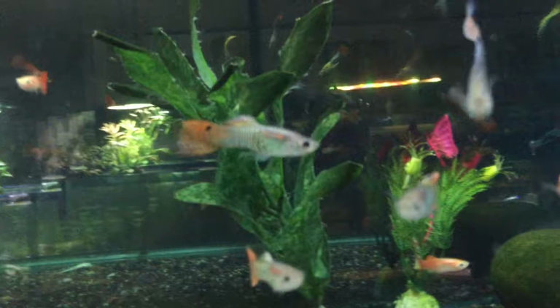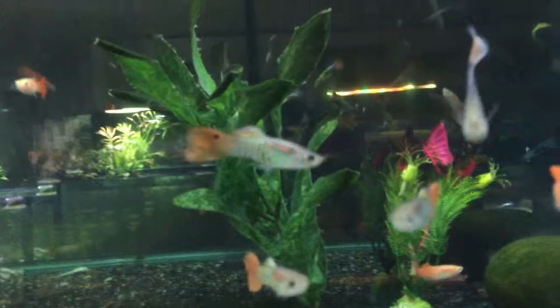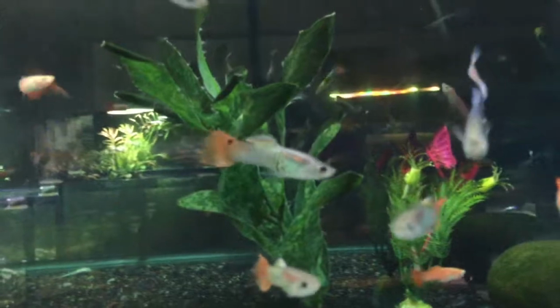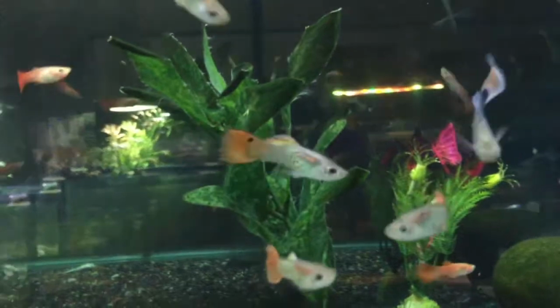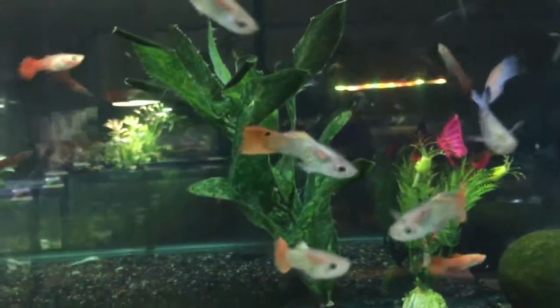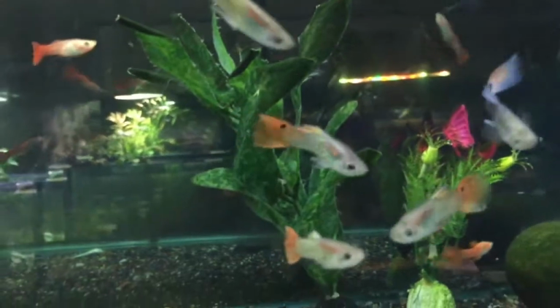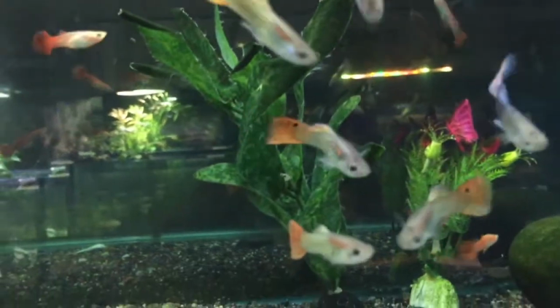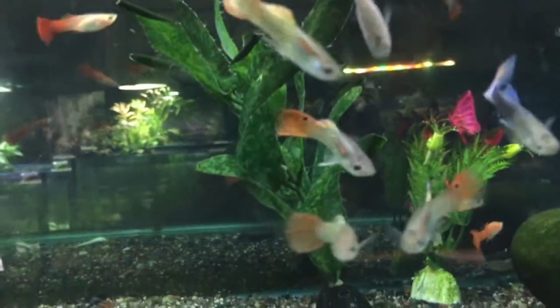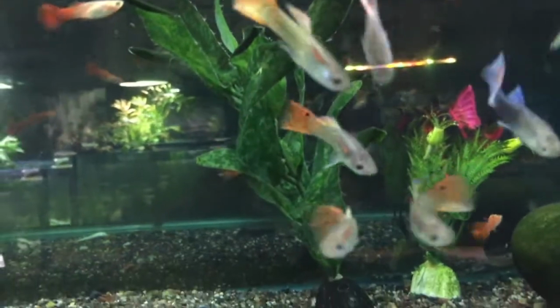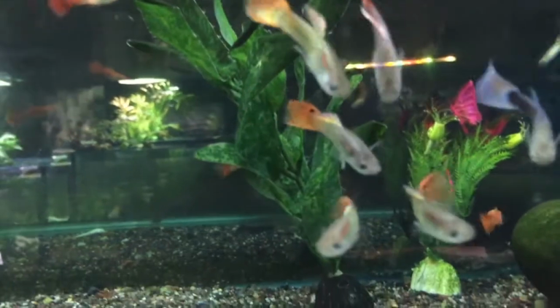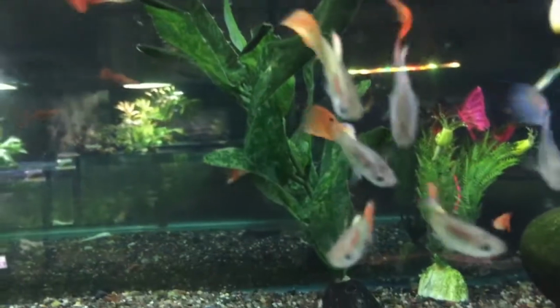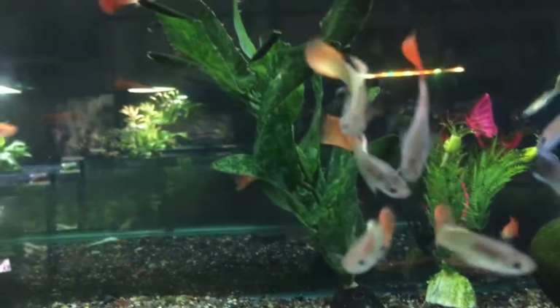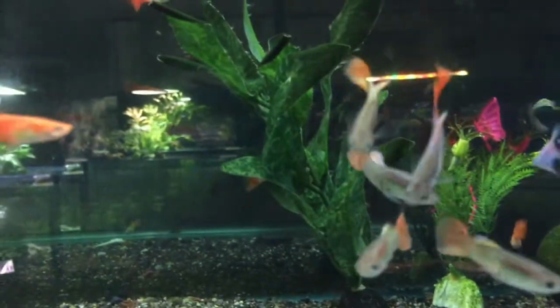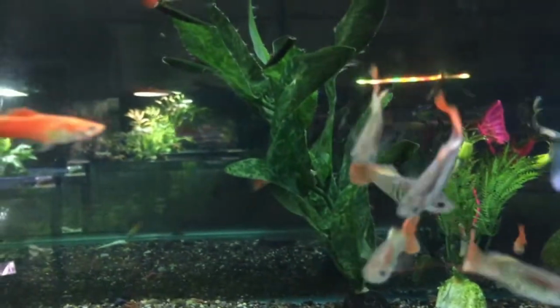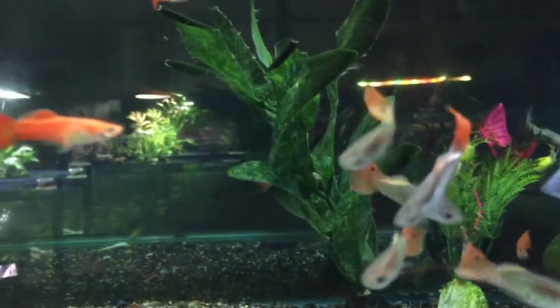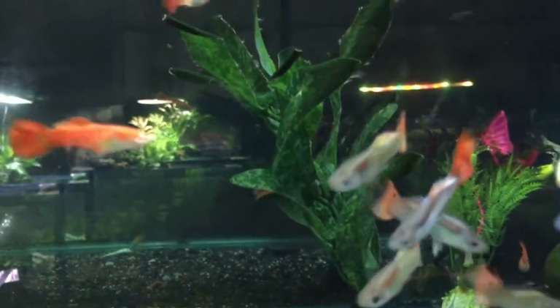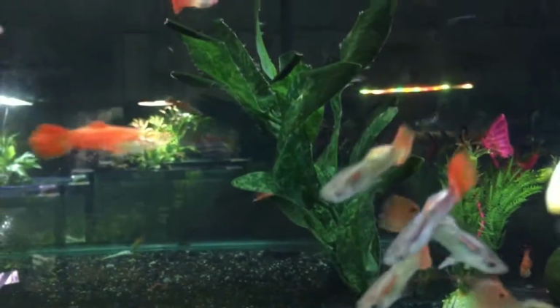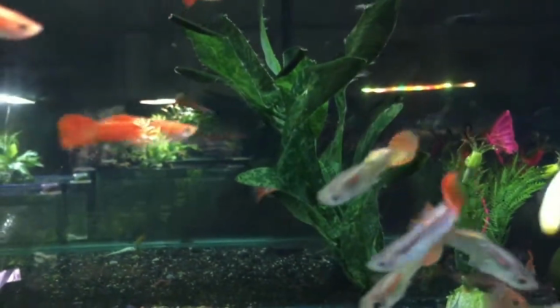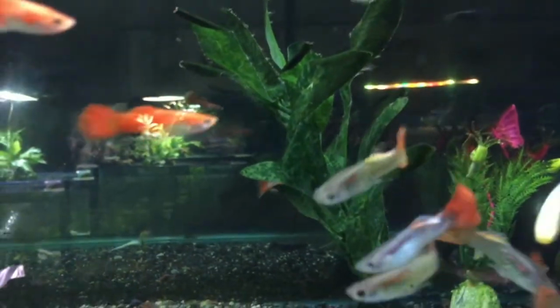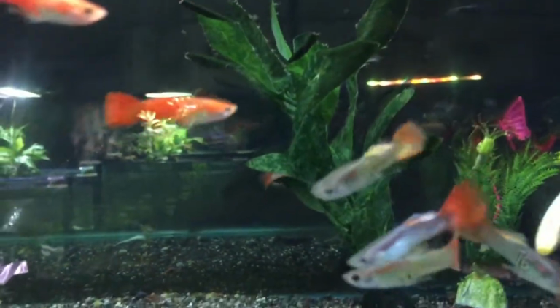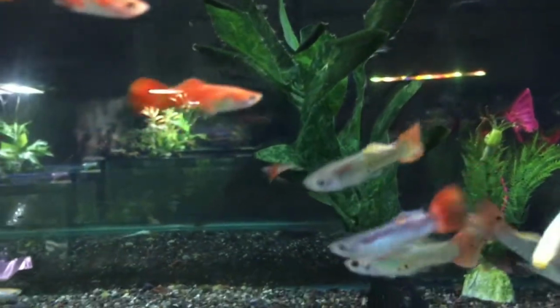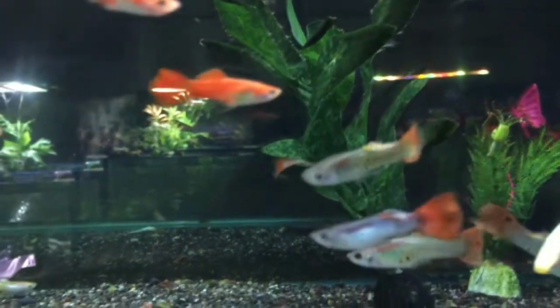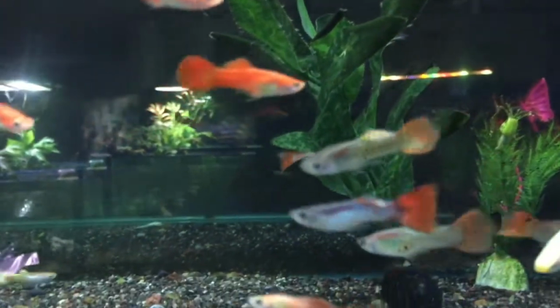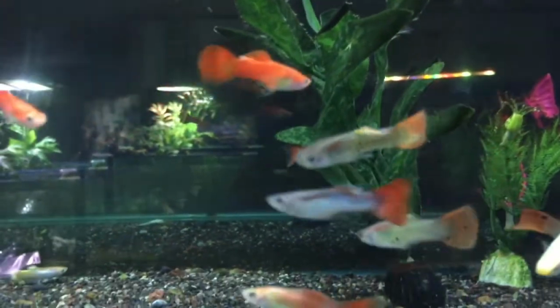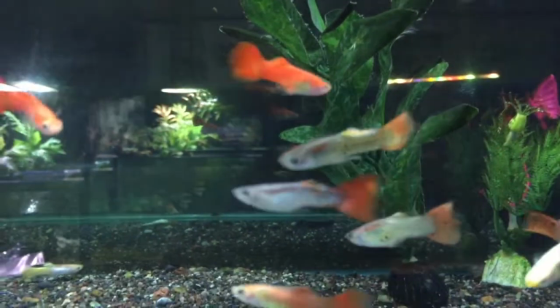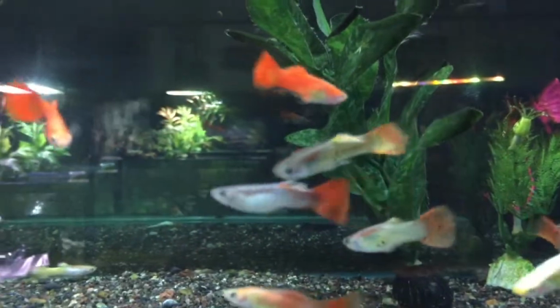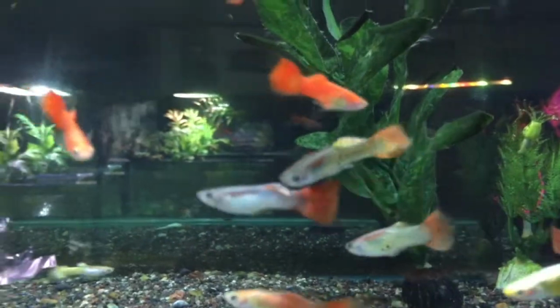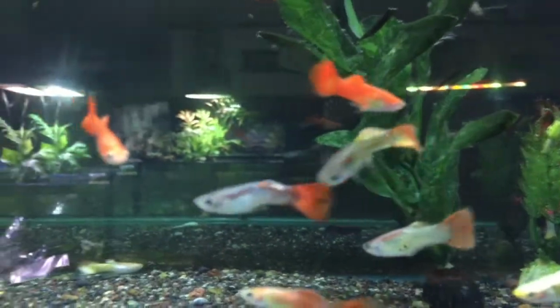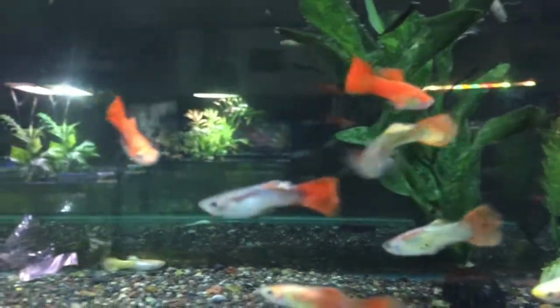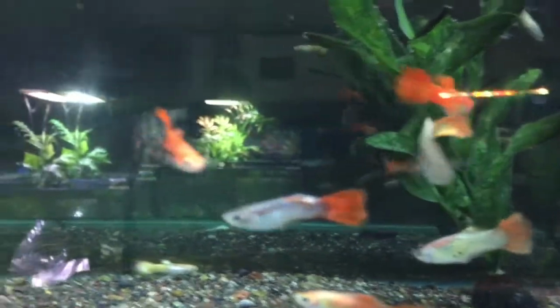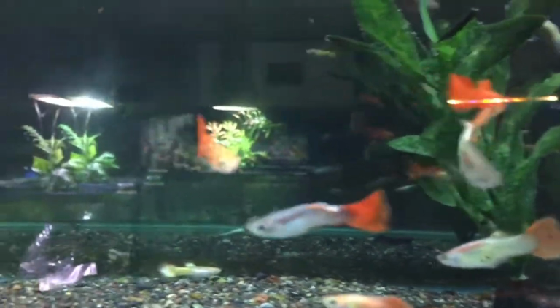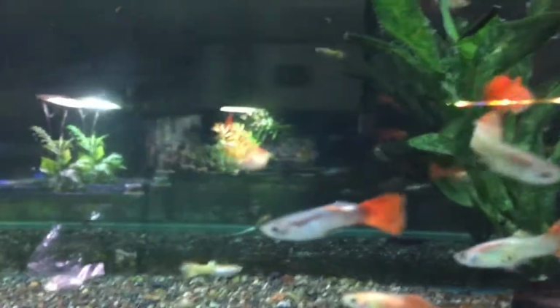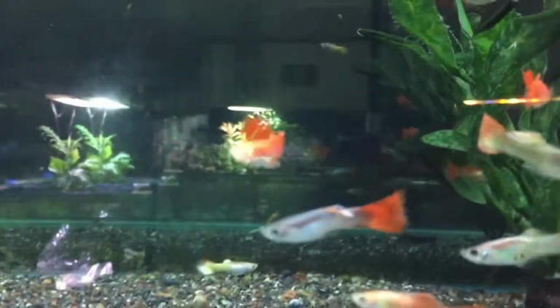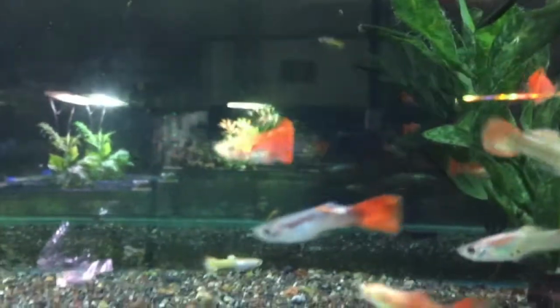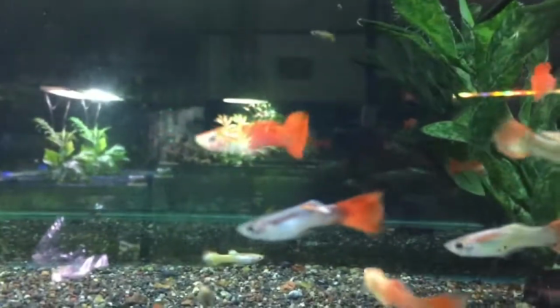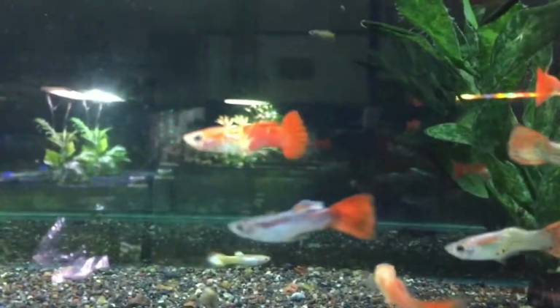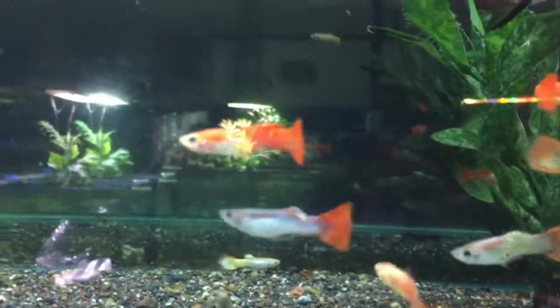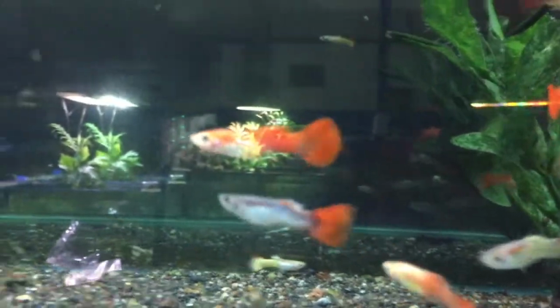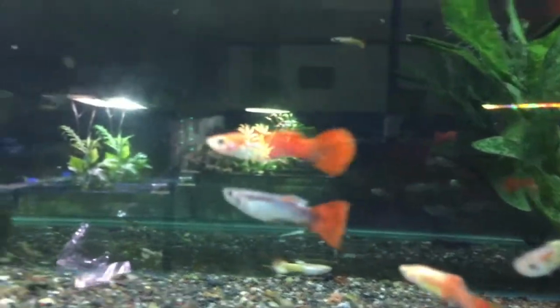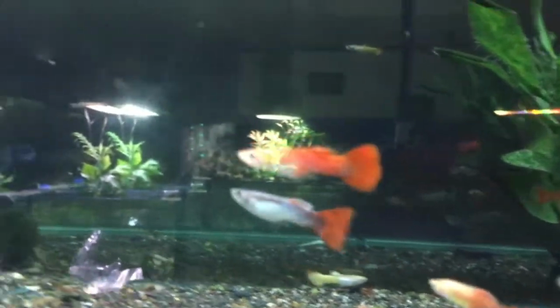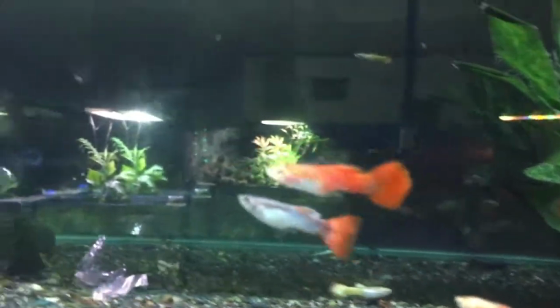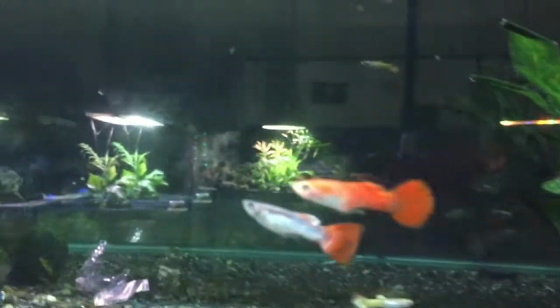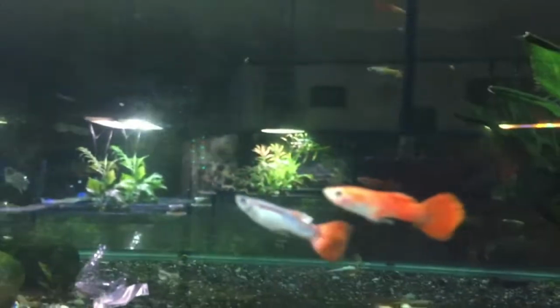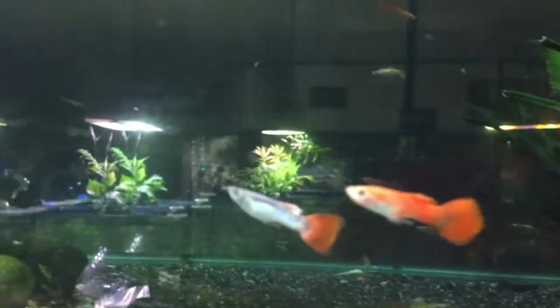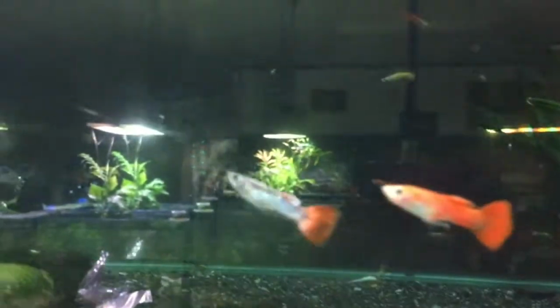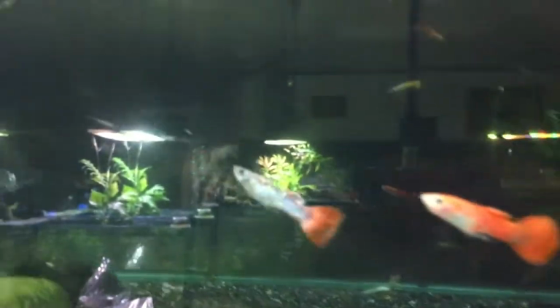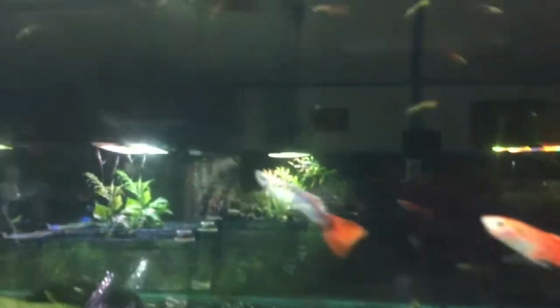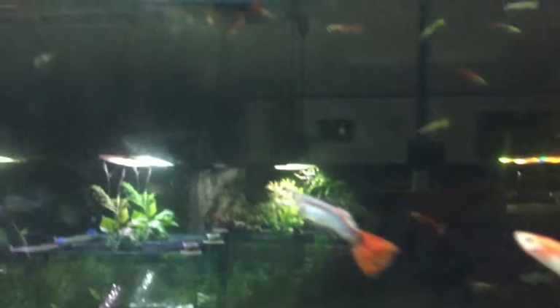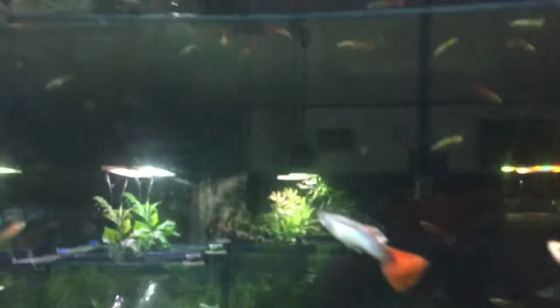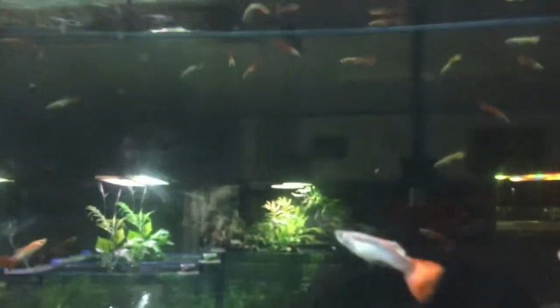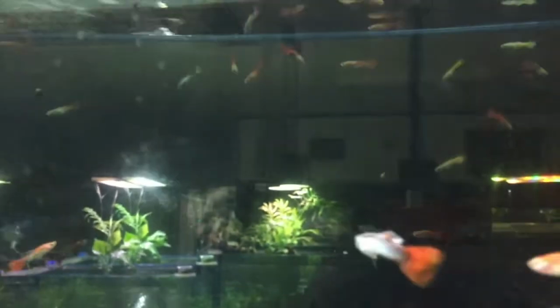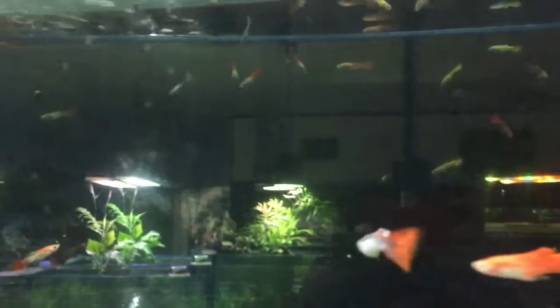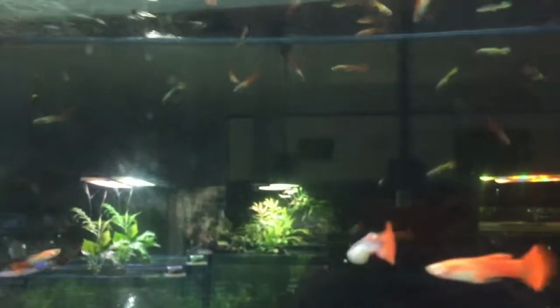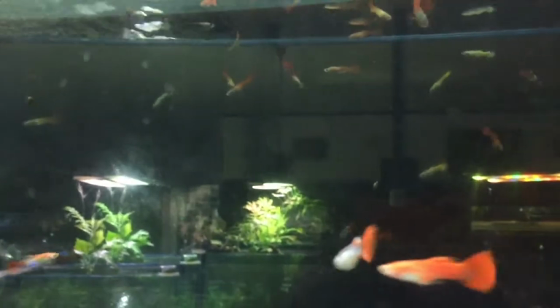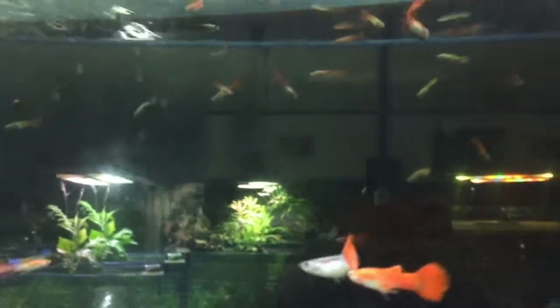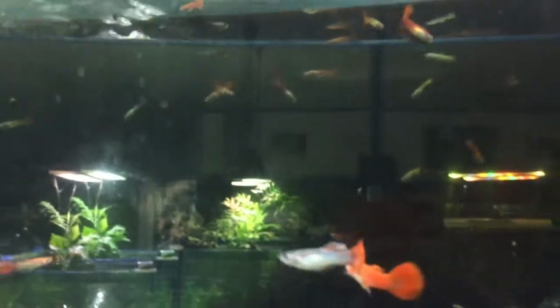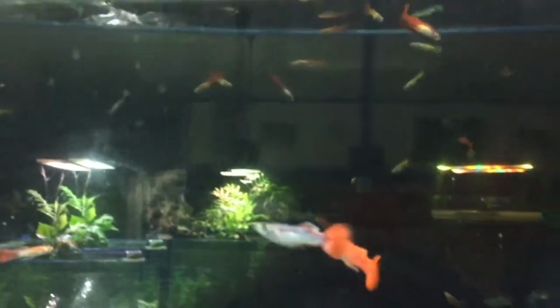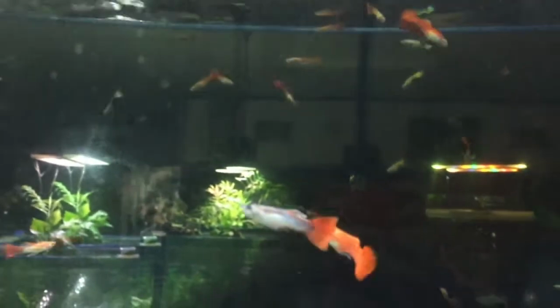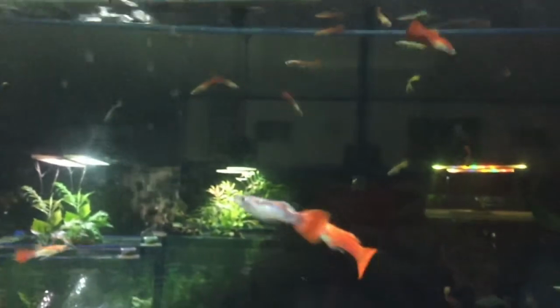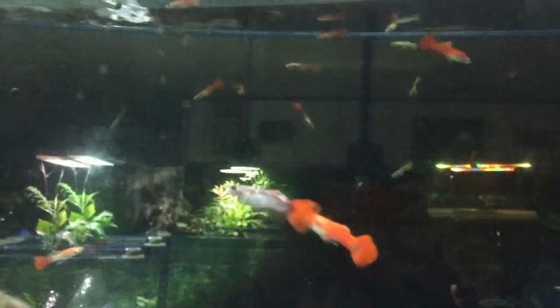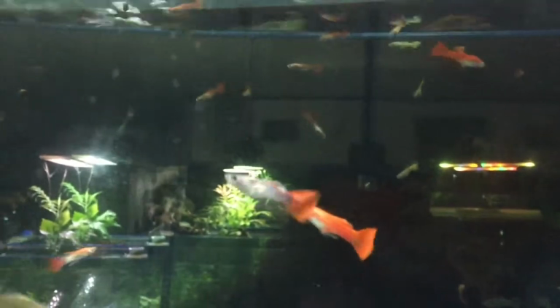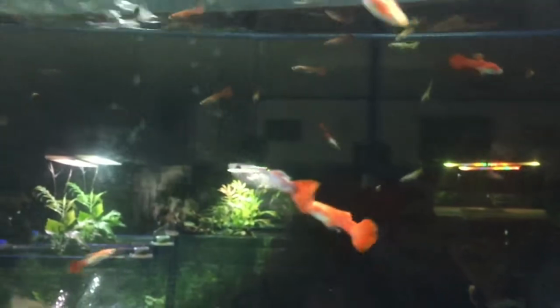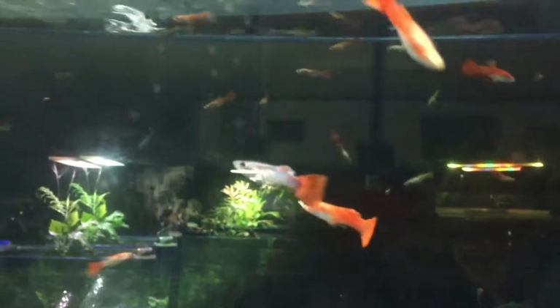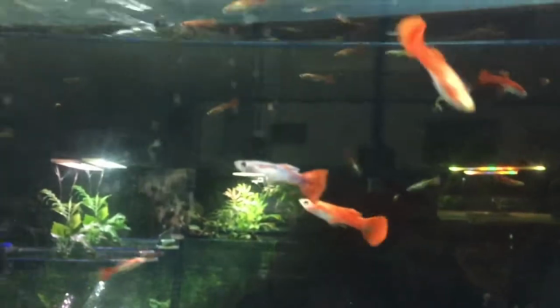Hey everyone, welcome back to another video. Today I'm going to be giving you 7 tank mates for guppies that I definitely recommend you try out. So let's get into it.